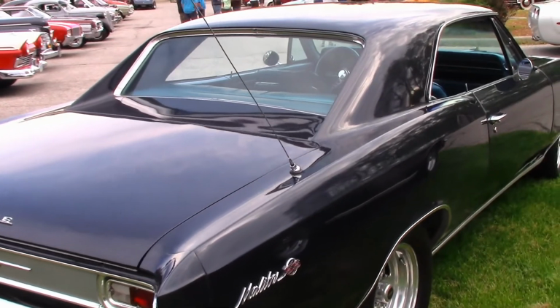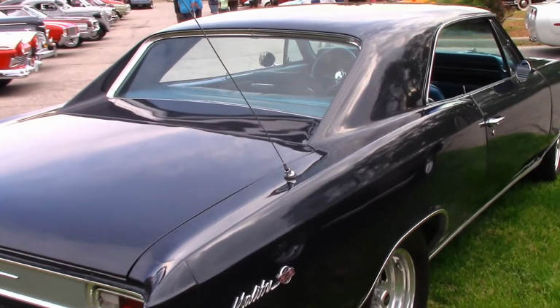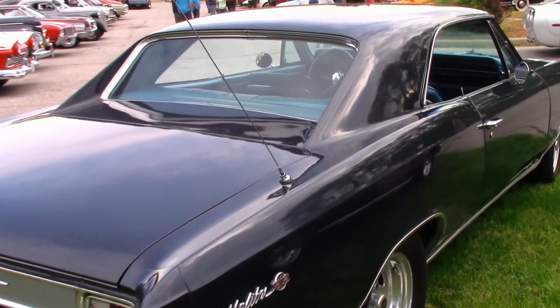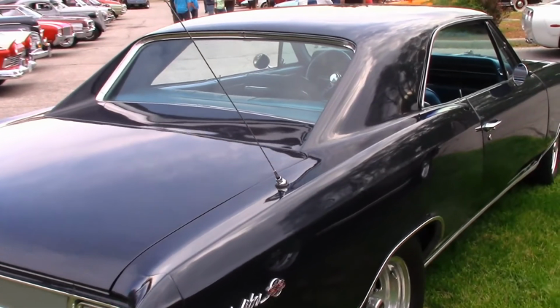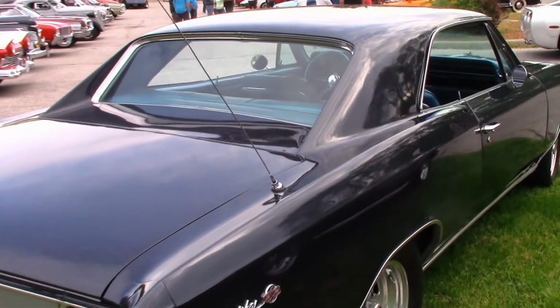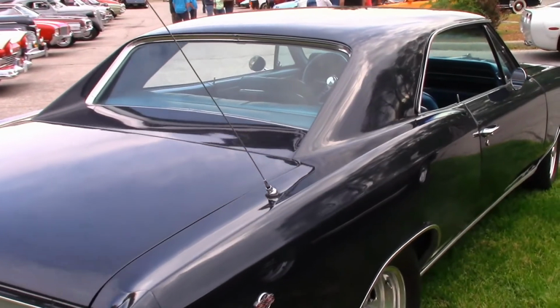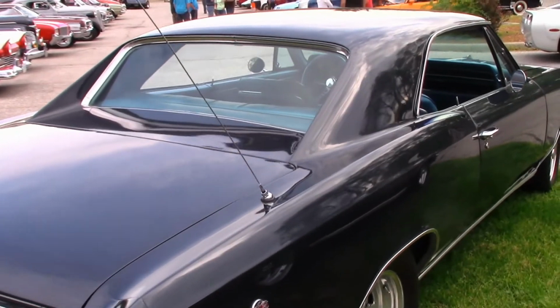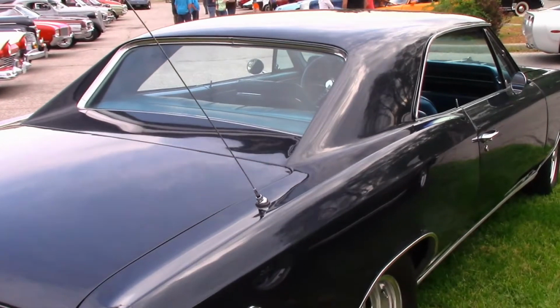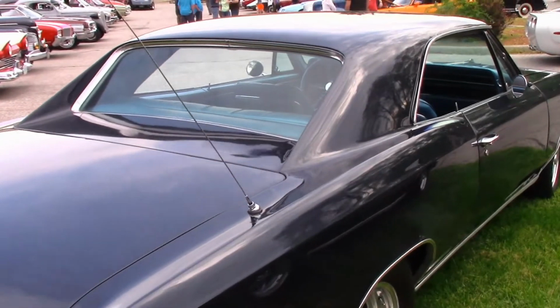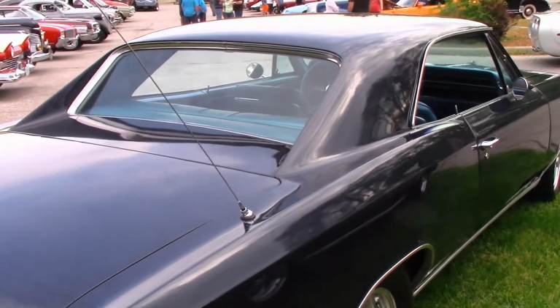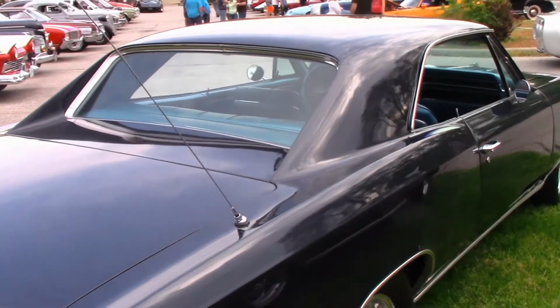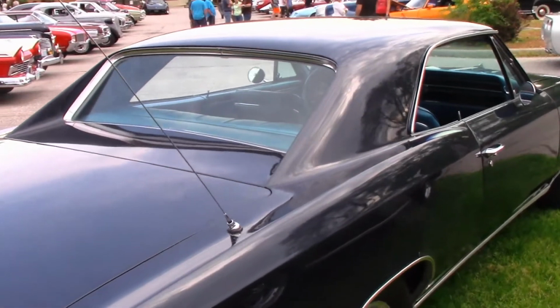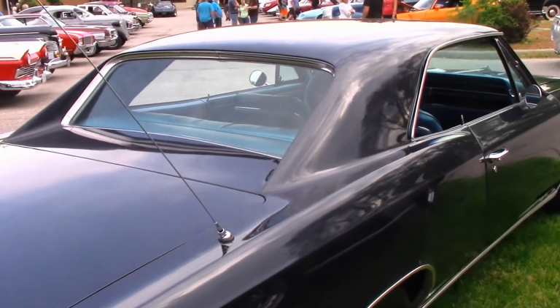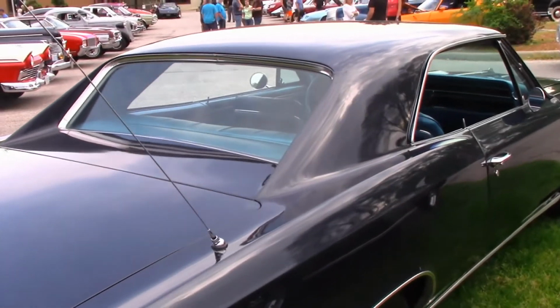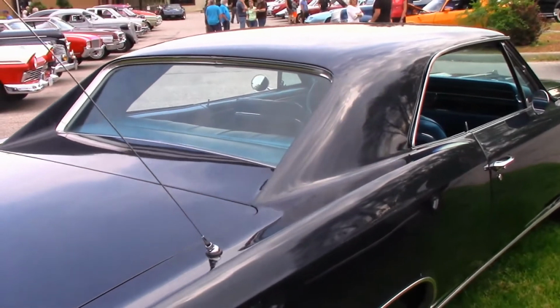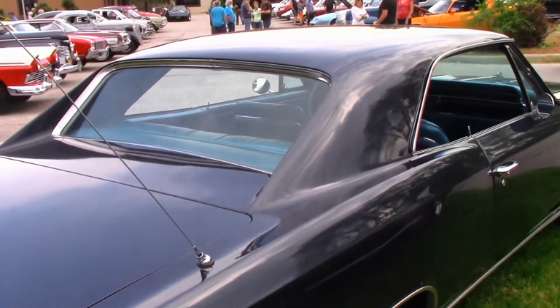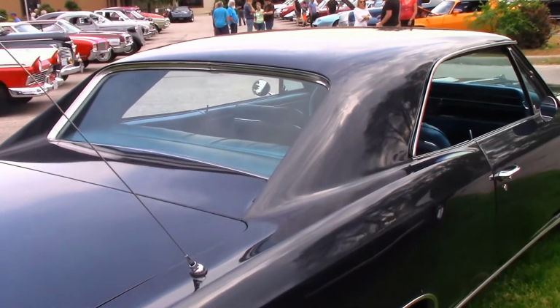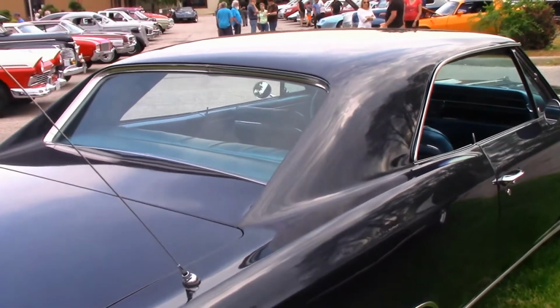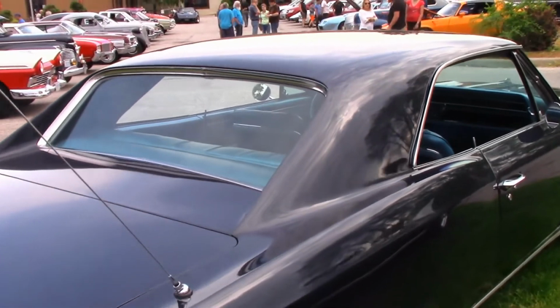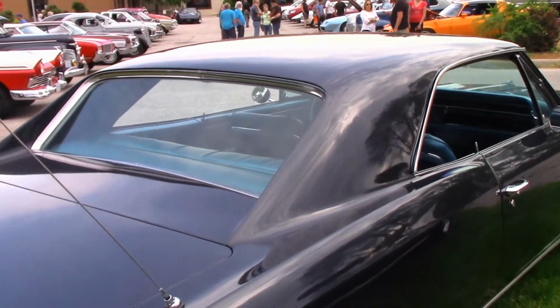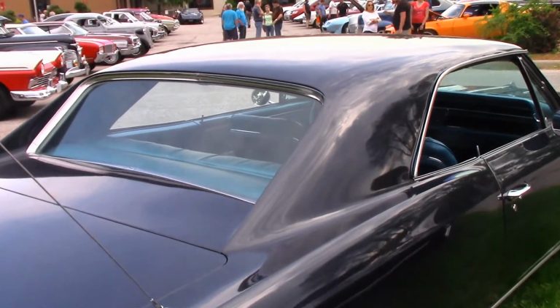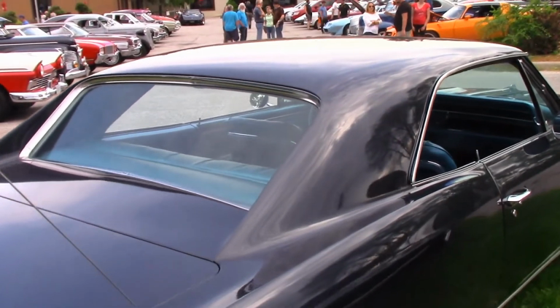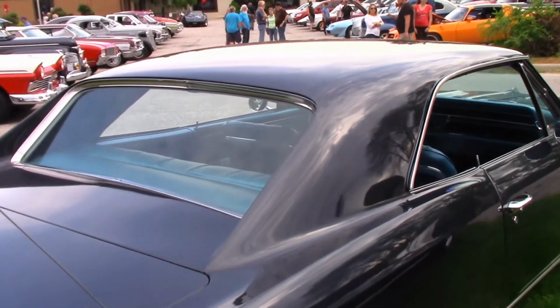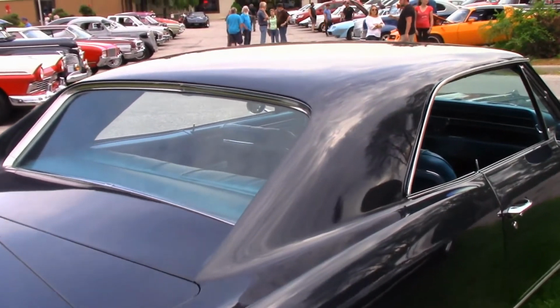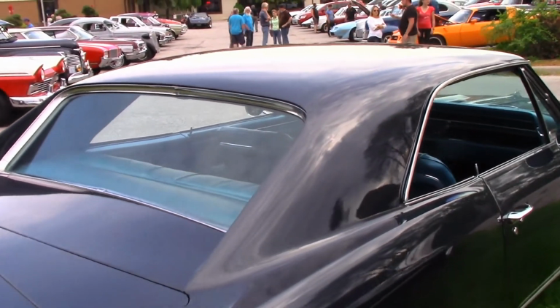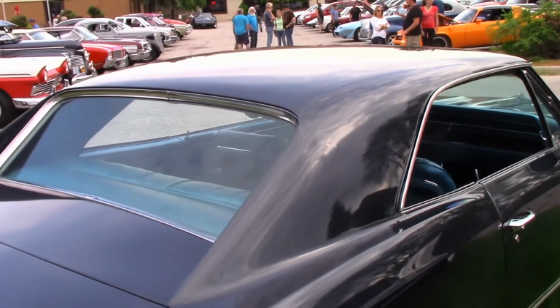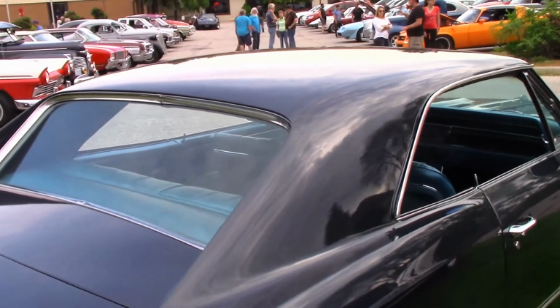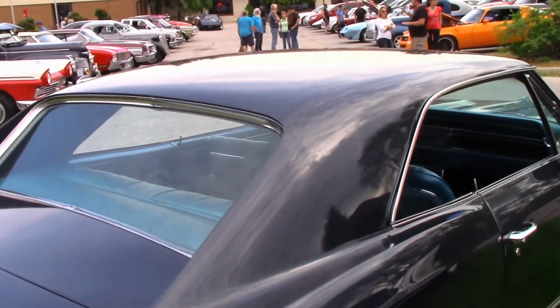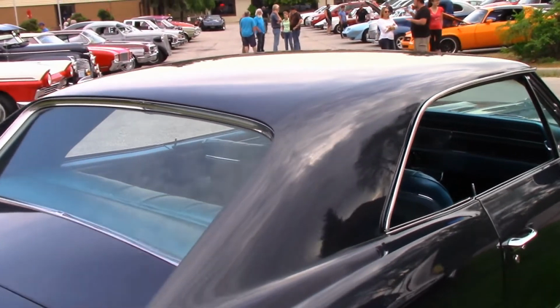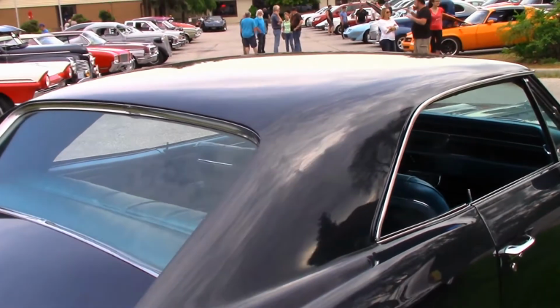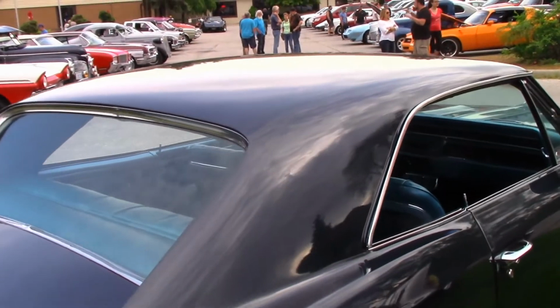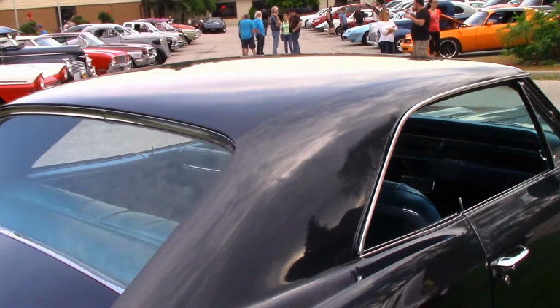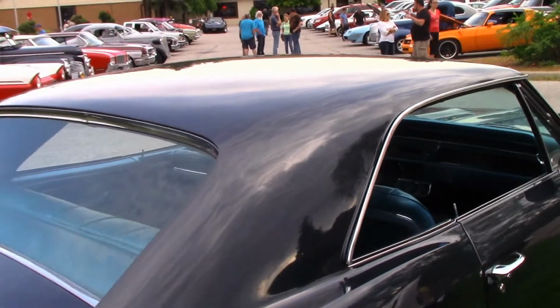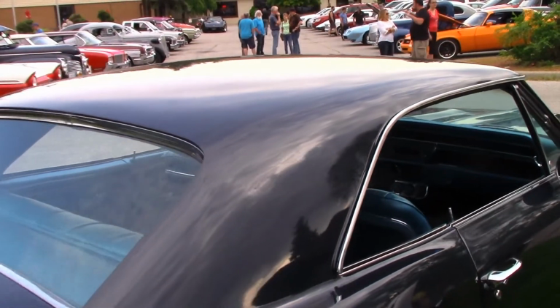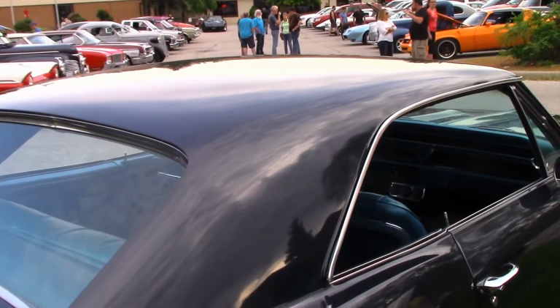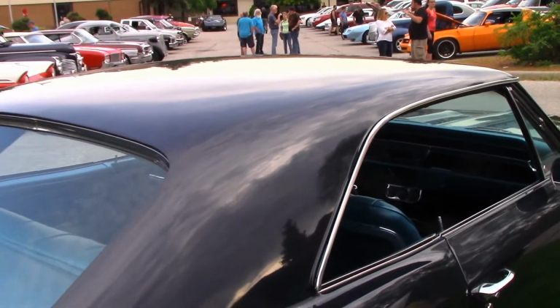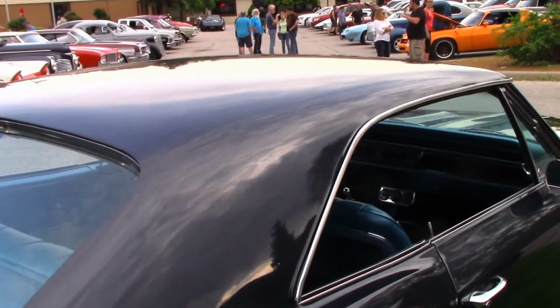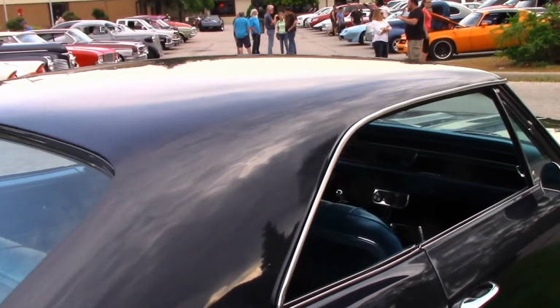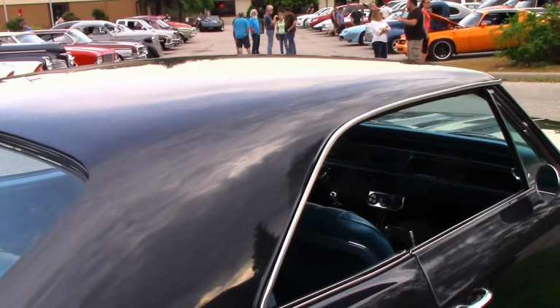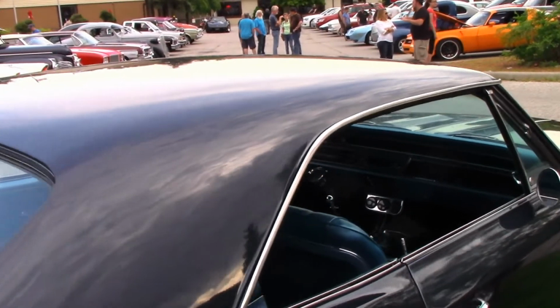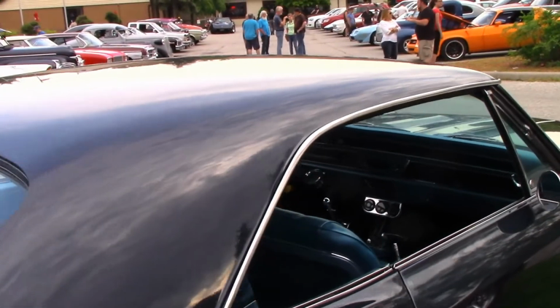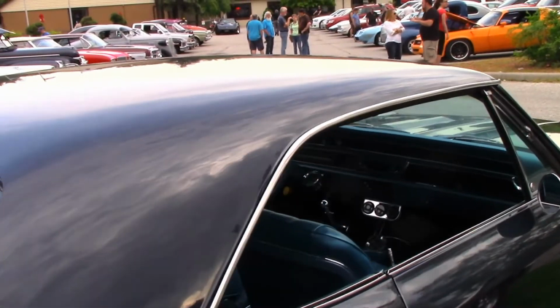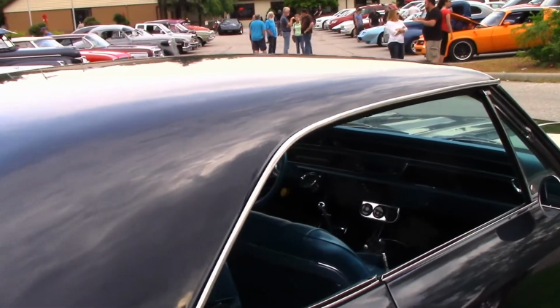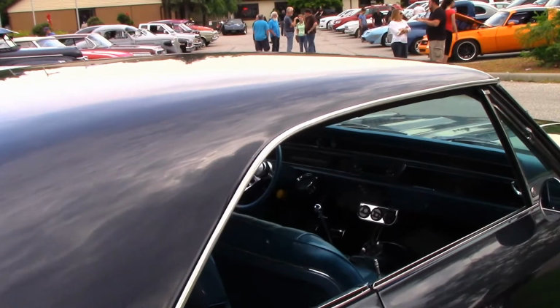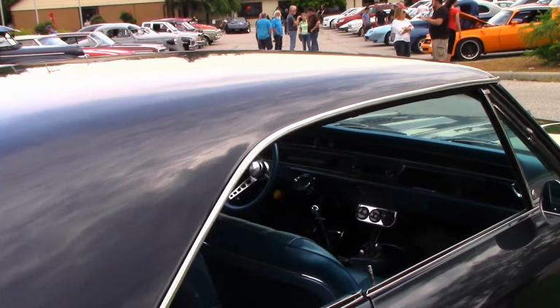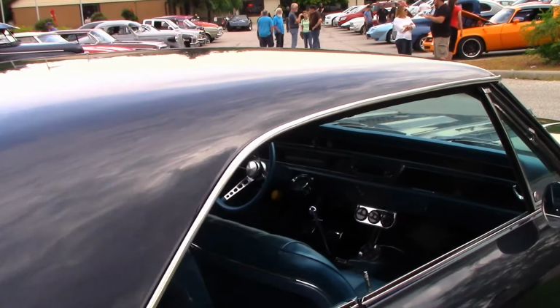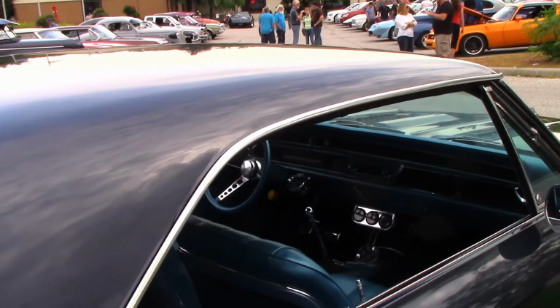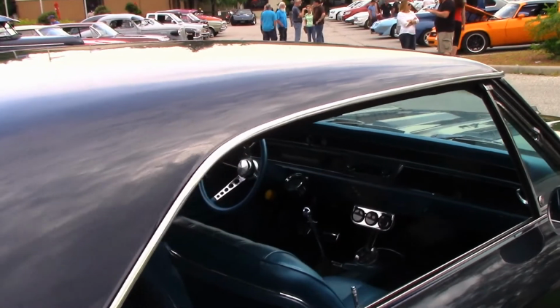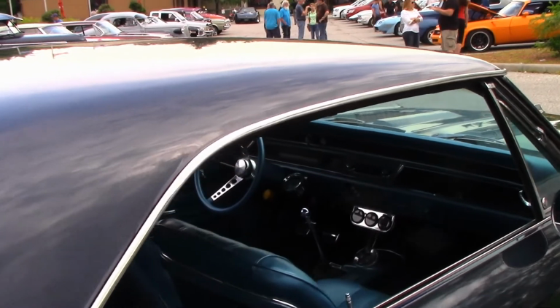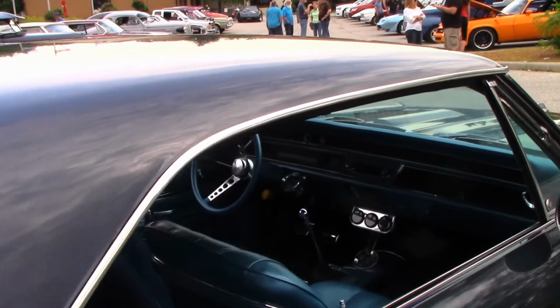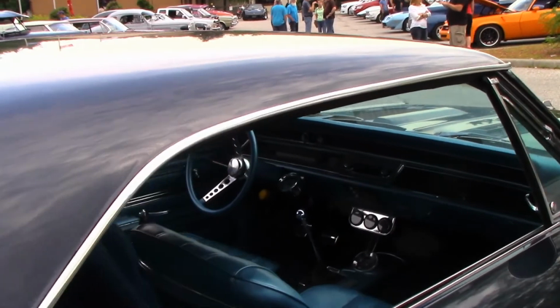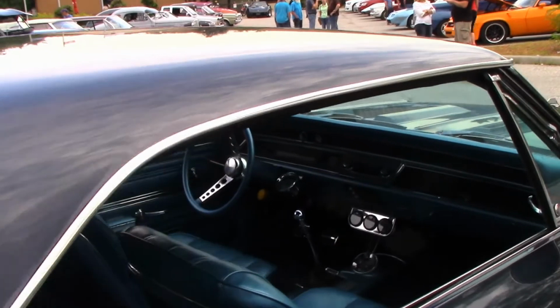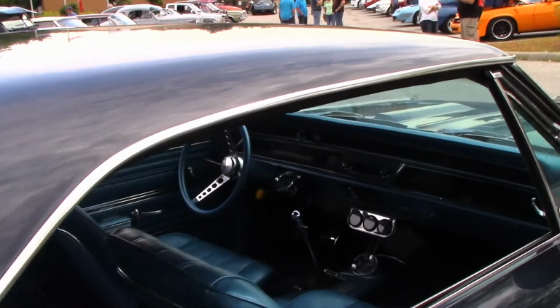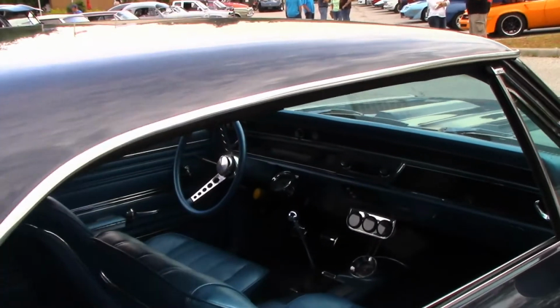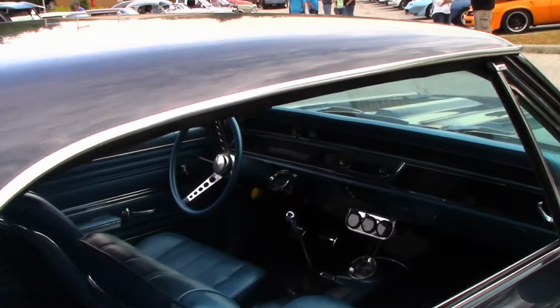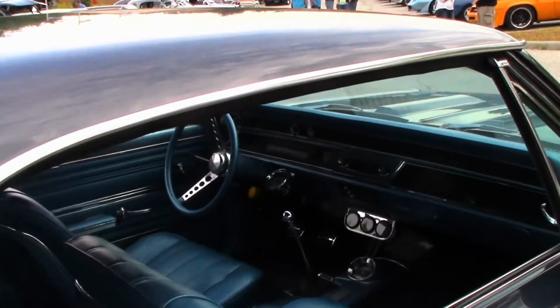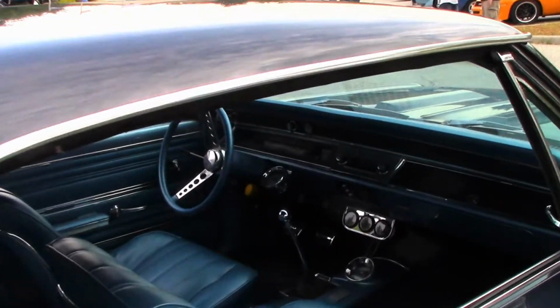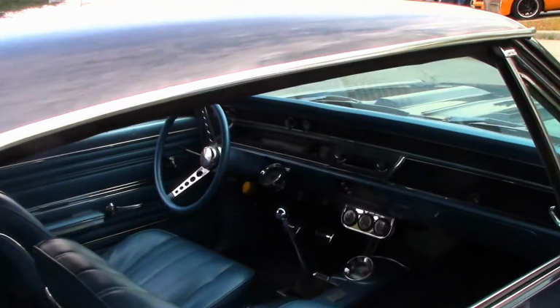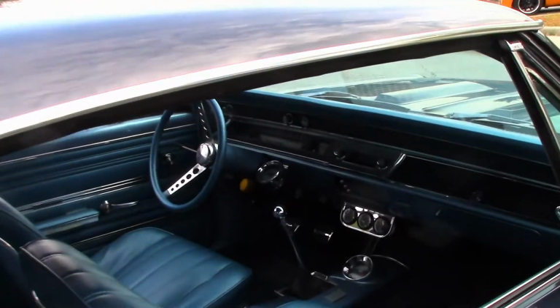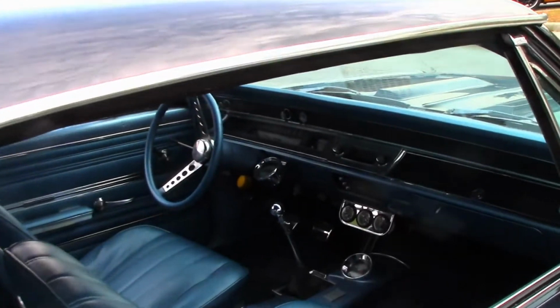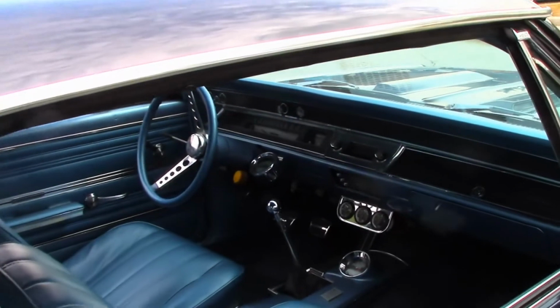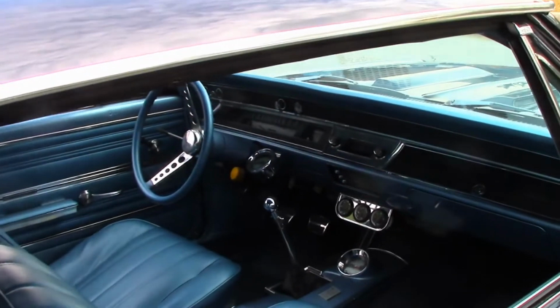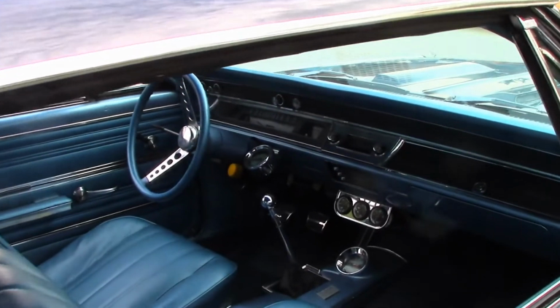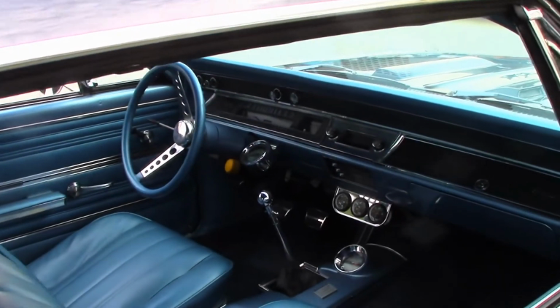This is a '66 Malibu hardtop that Dan bought new. It's also running a 327 engine.